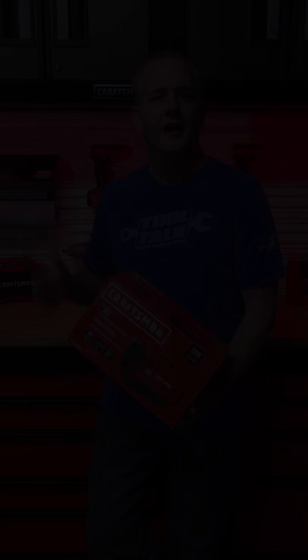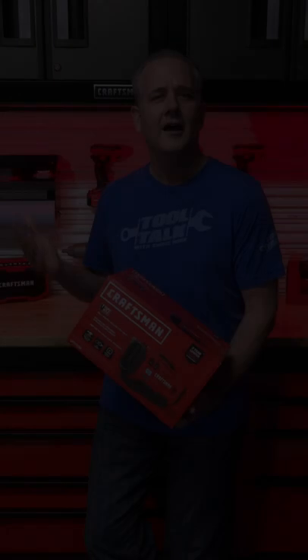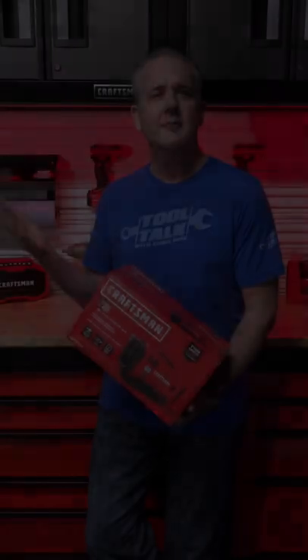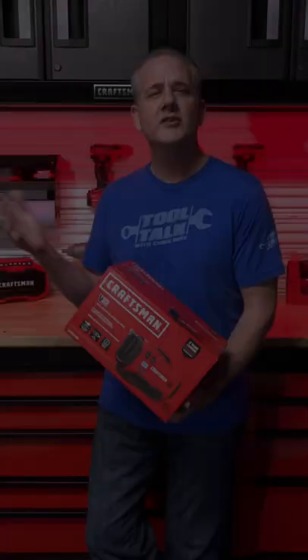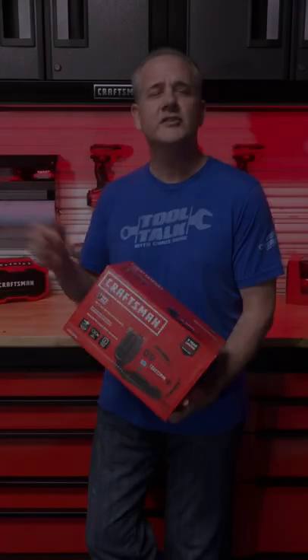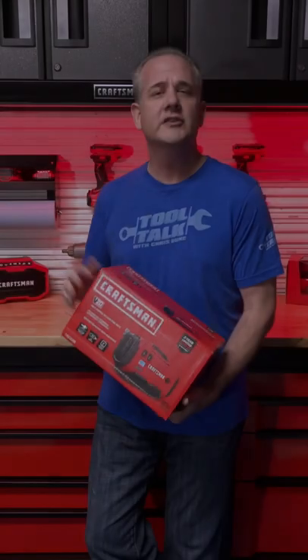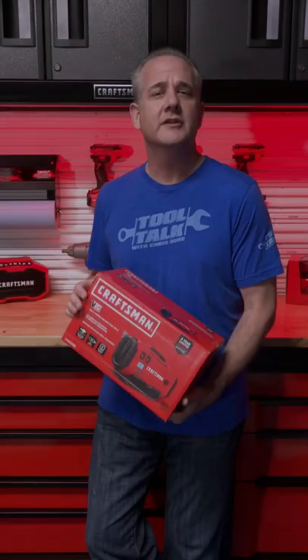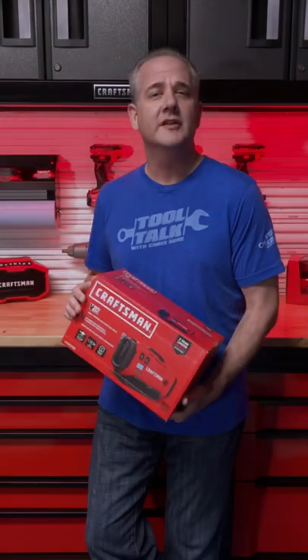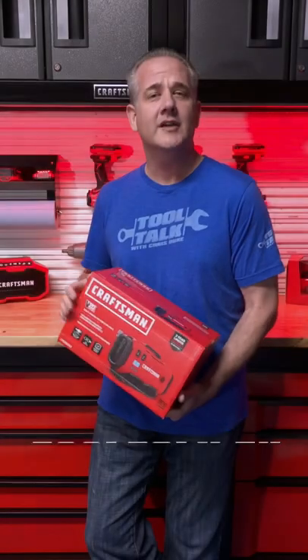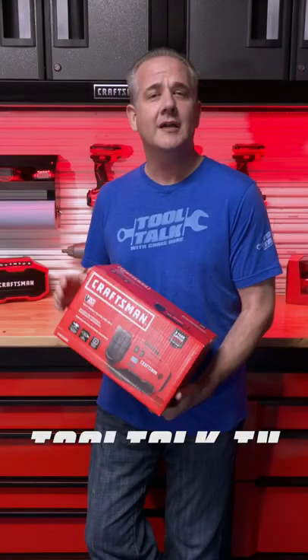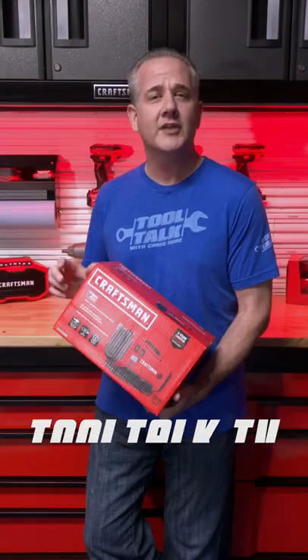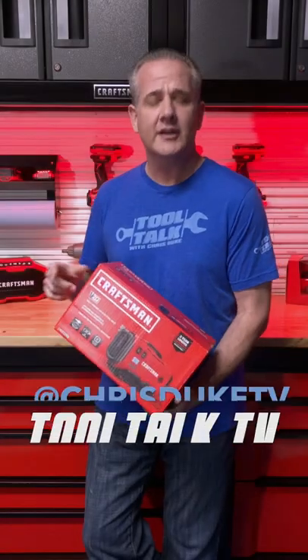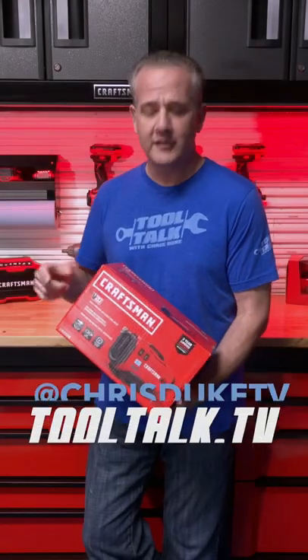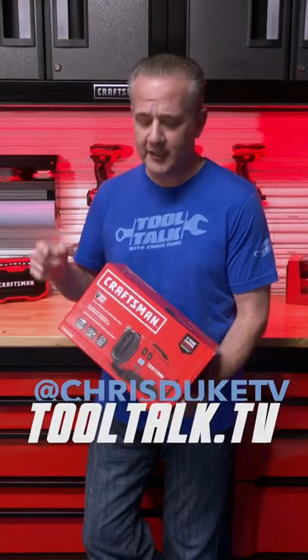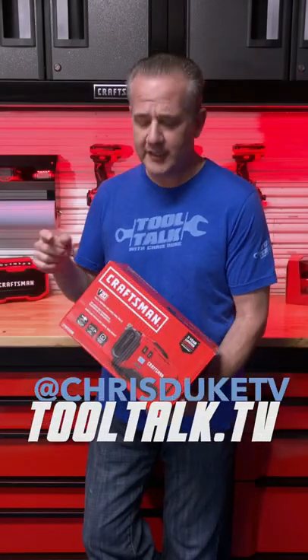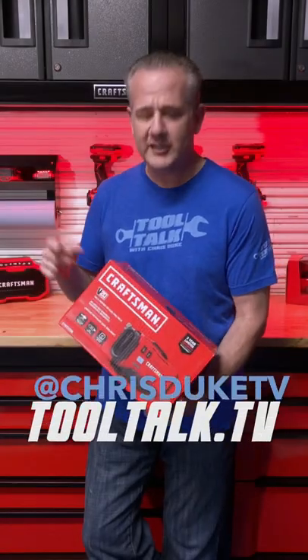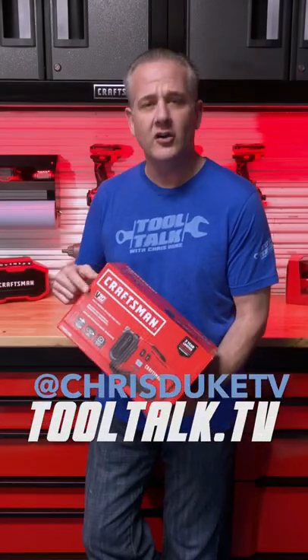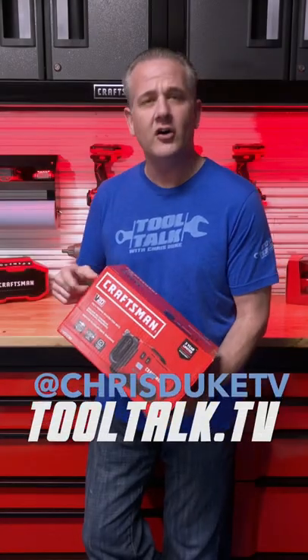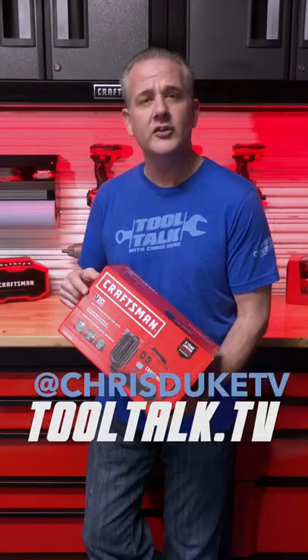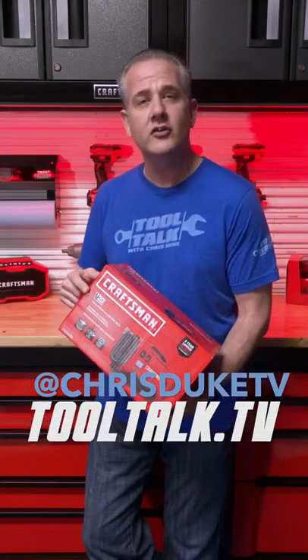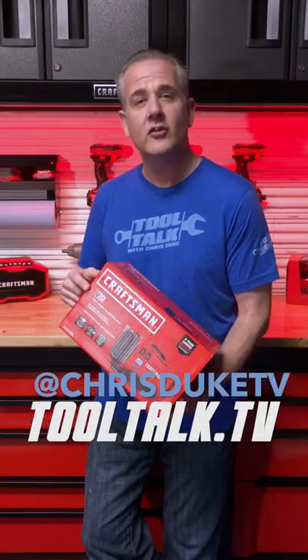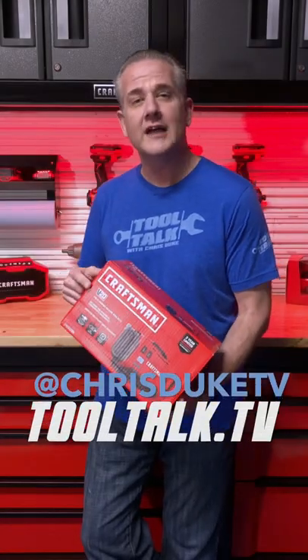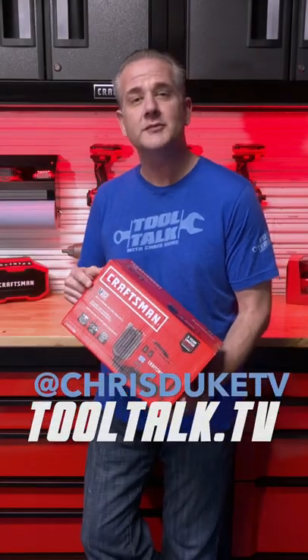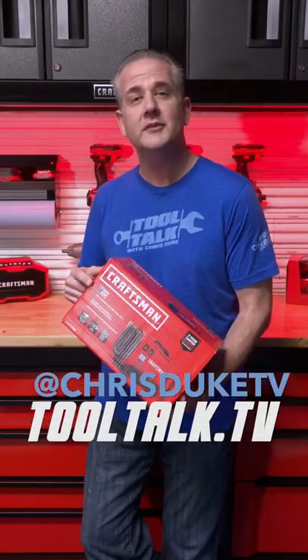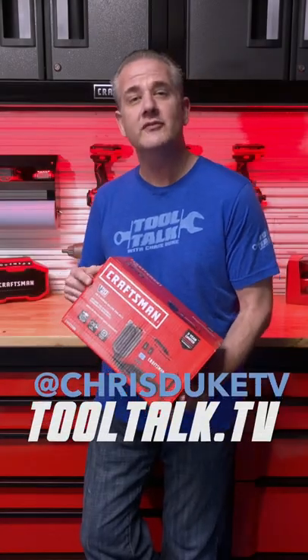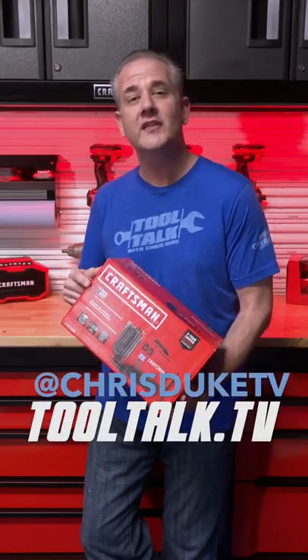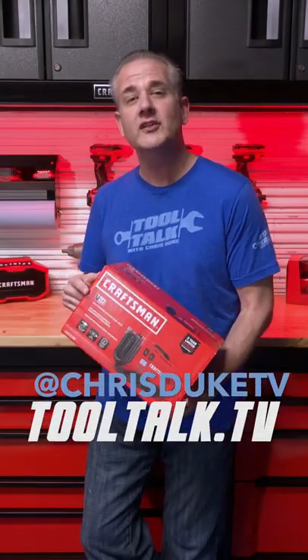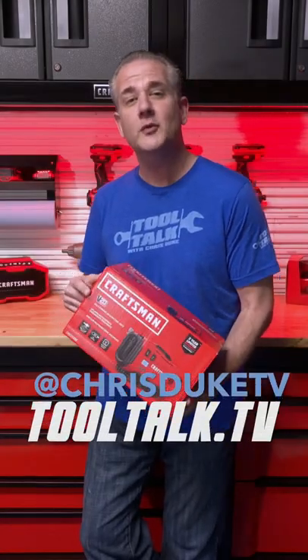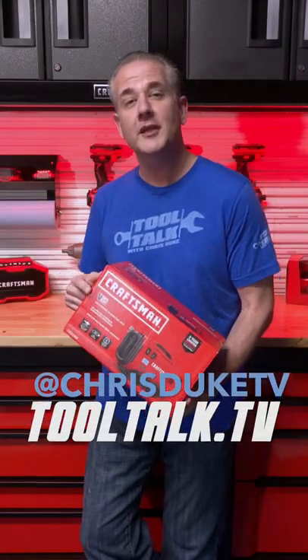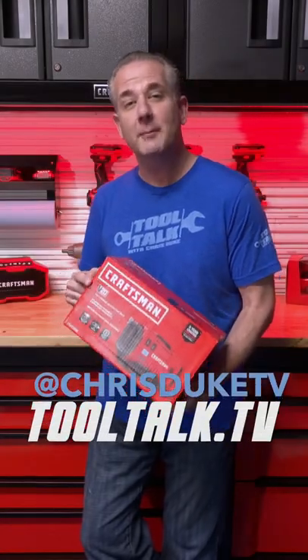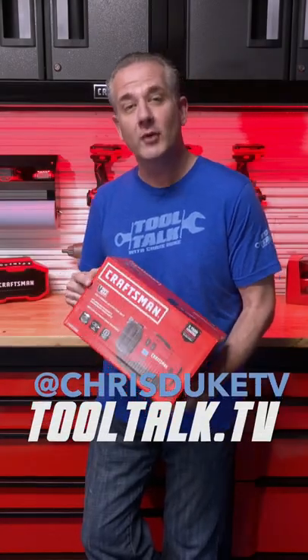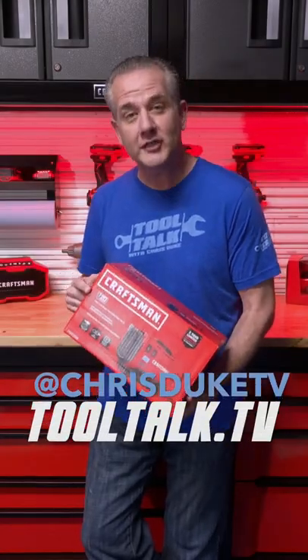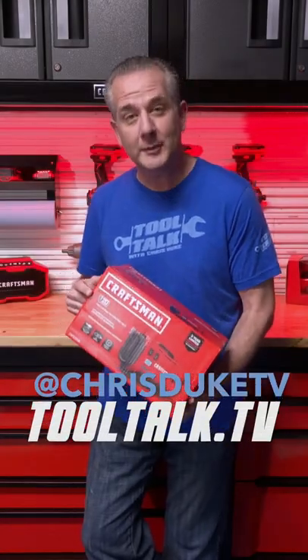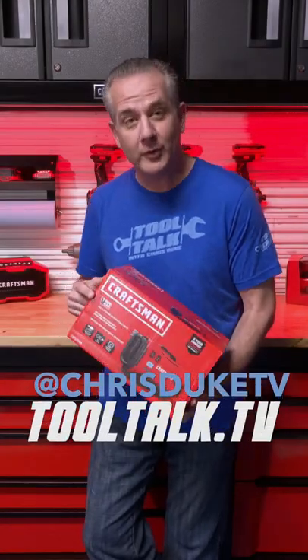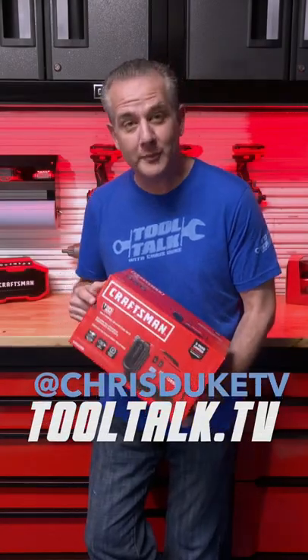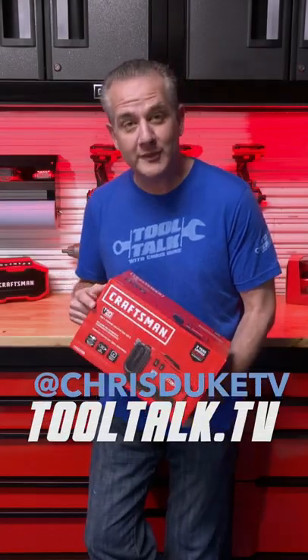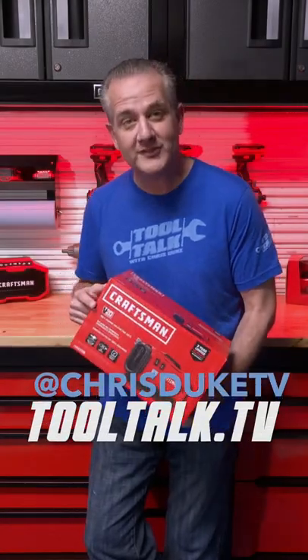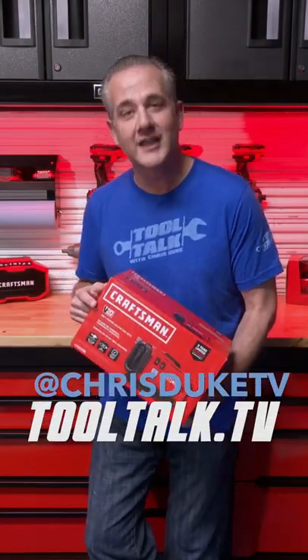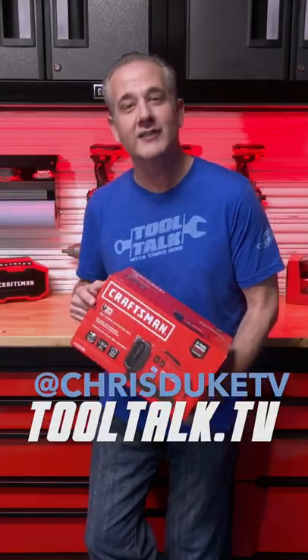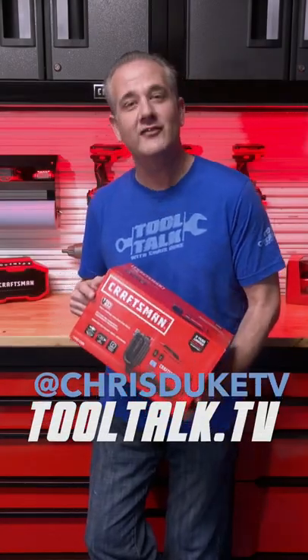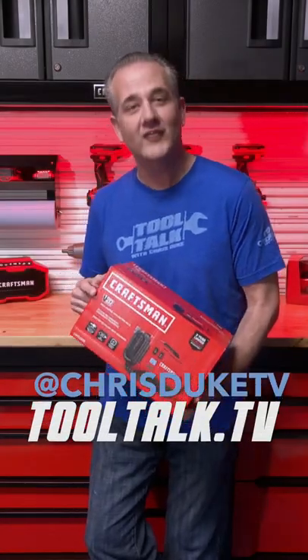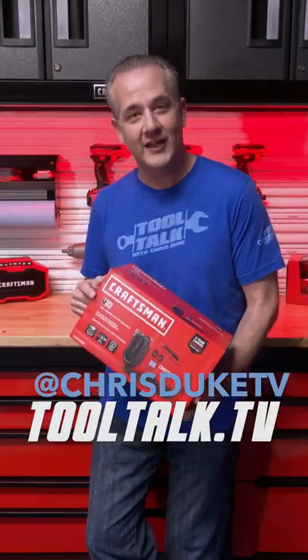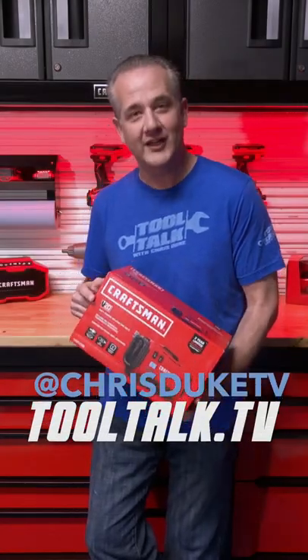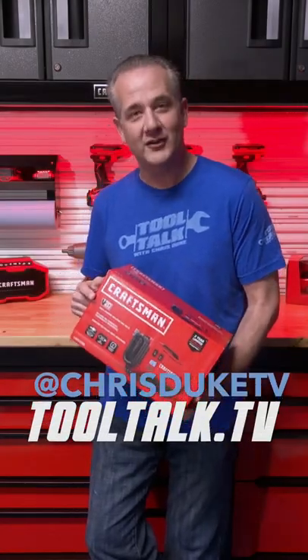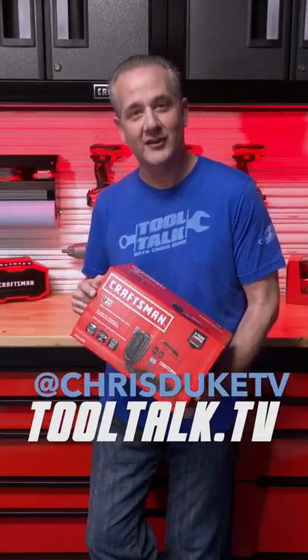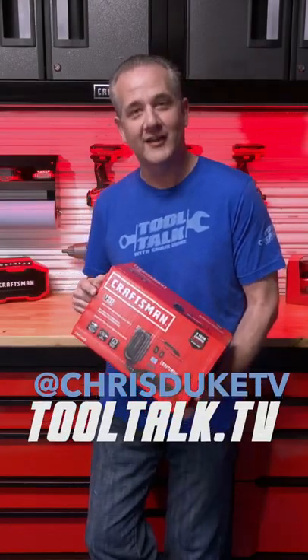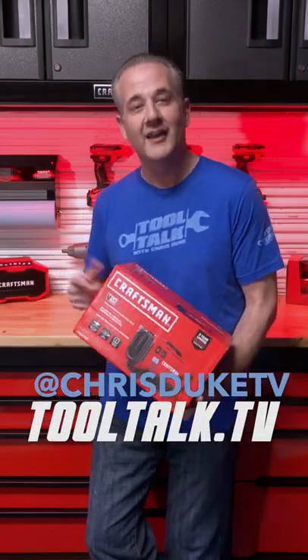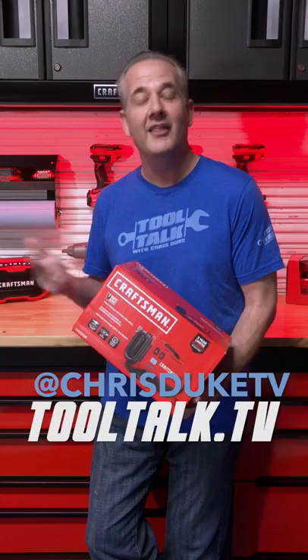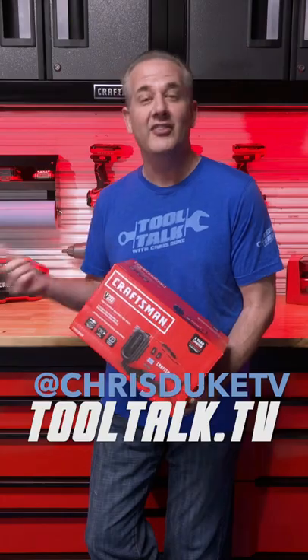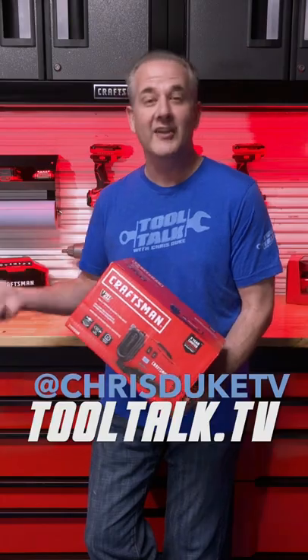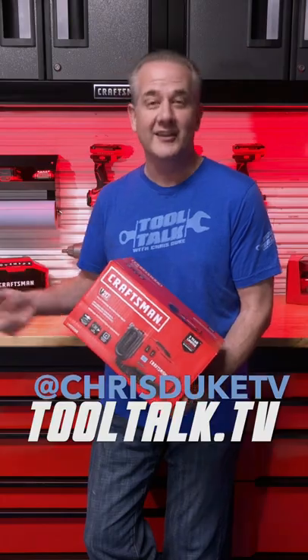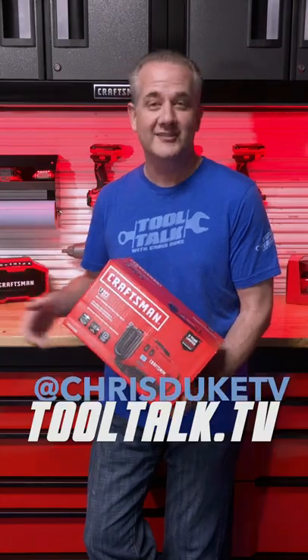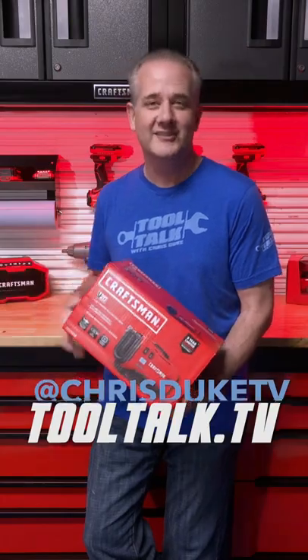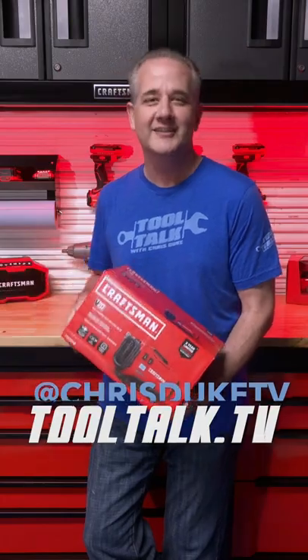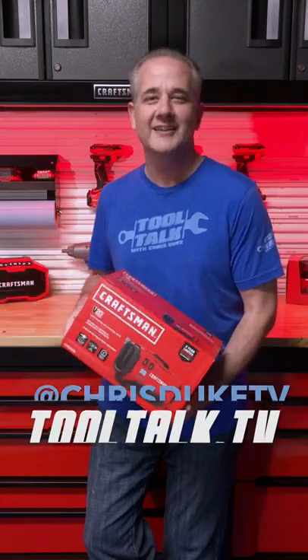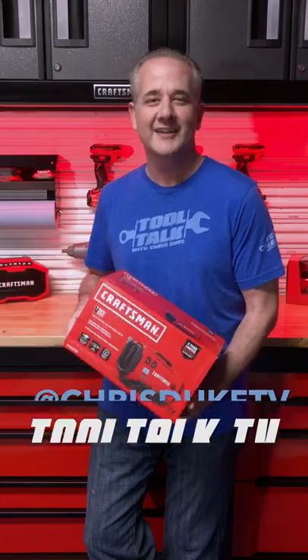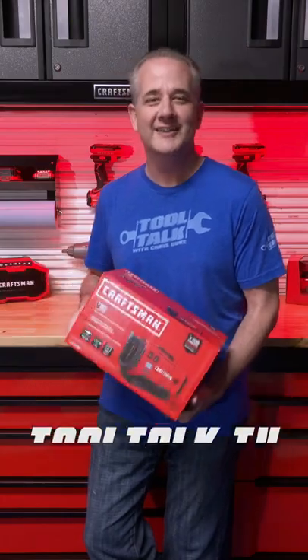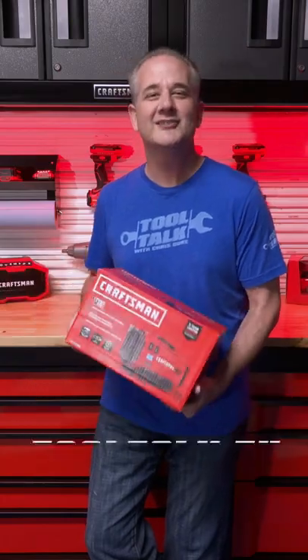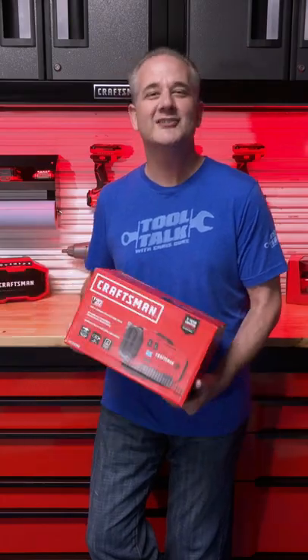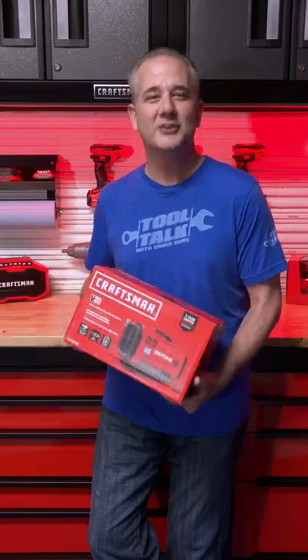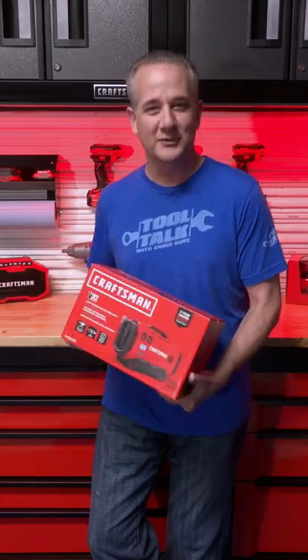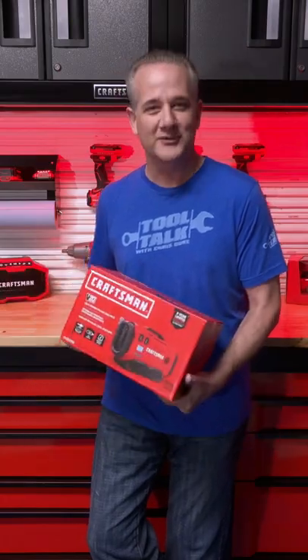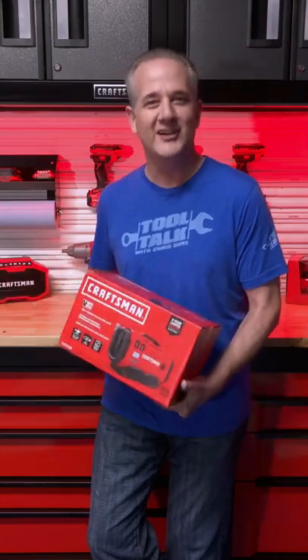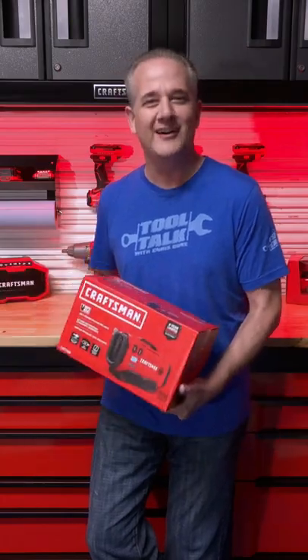I'm Chris Duke and today I'm taking a look at the all-new Craftsman V20 Multi-Purpose Inflator. This is Tool Talk.